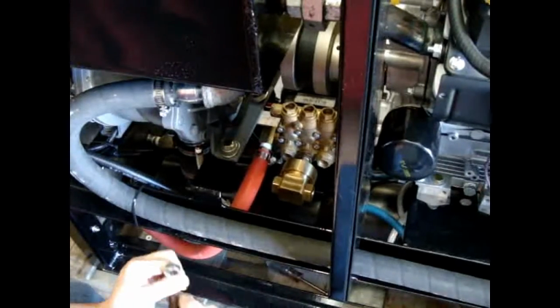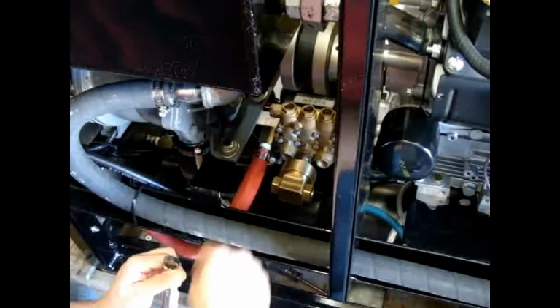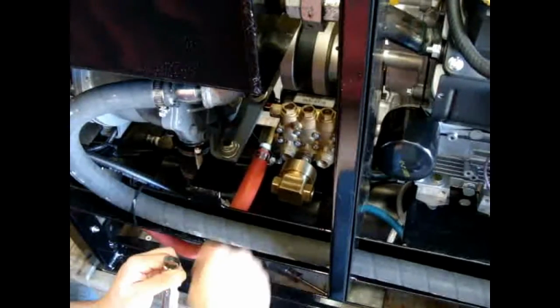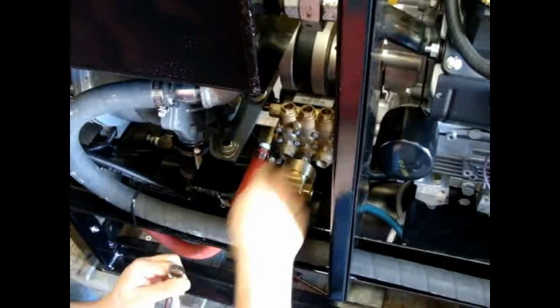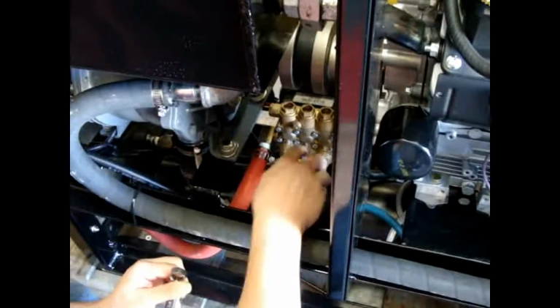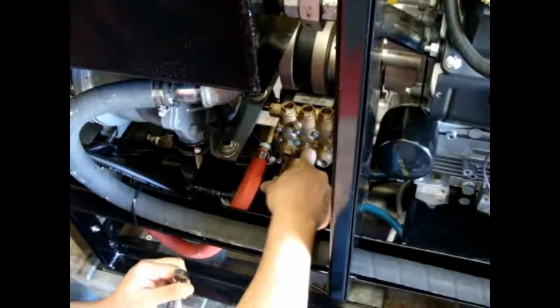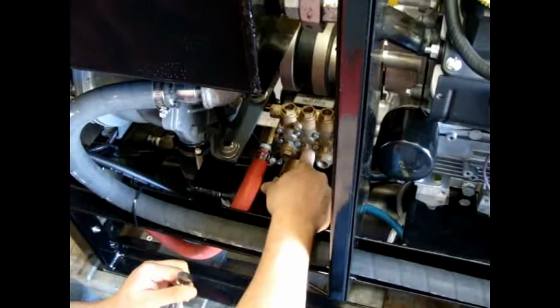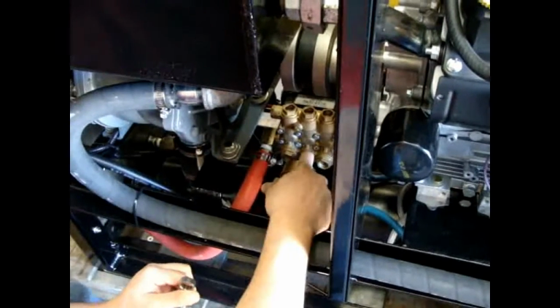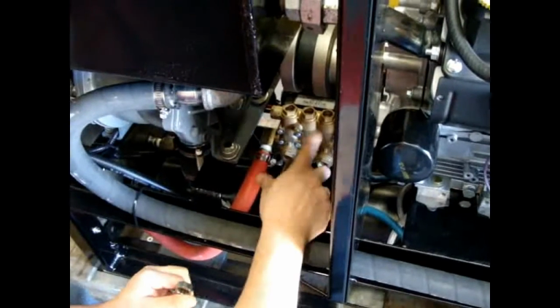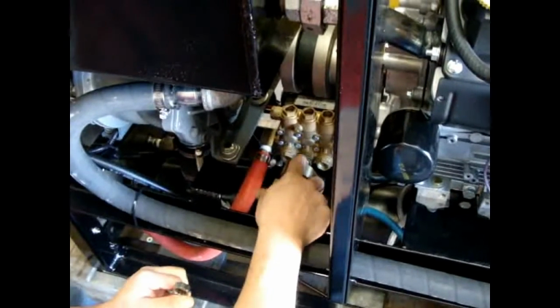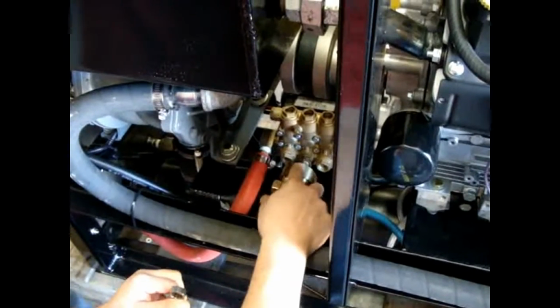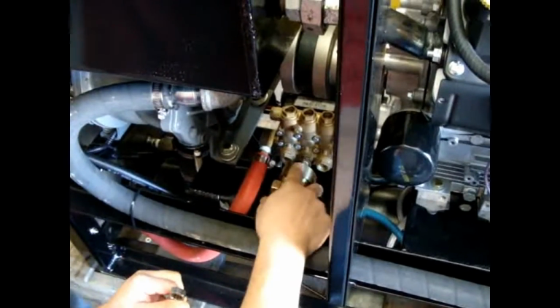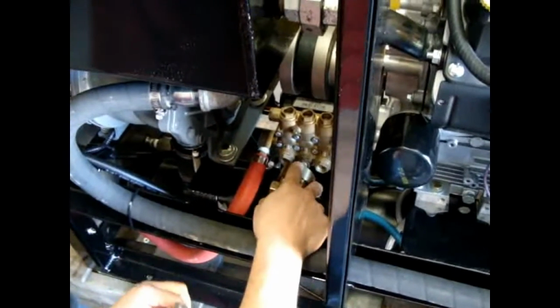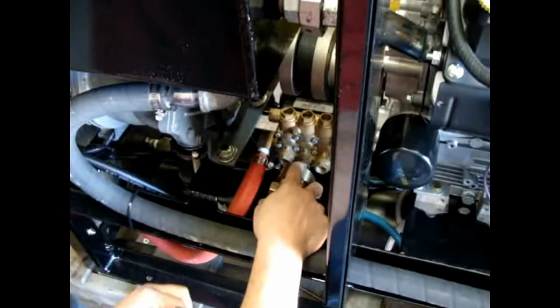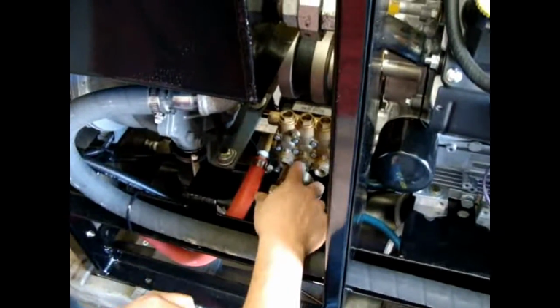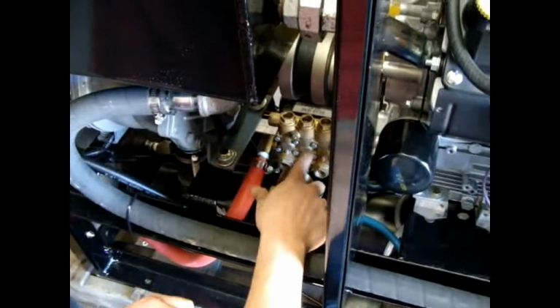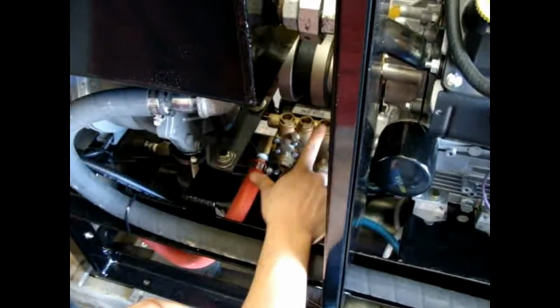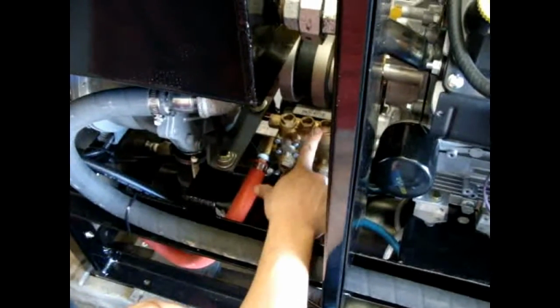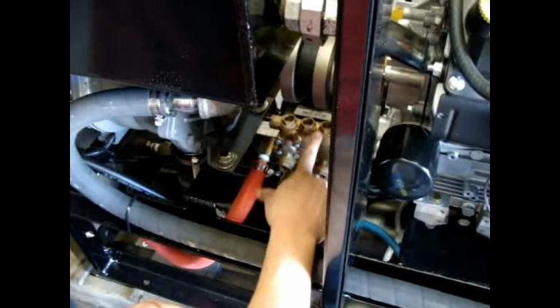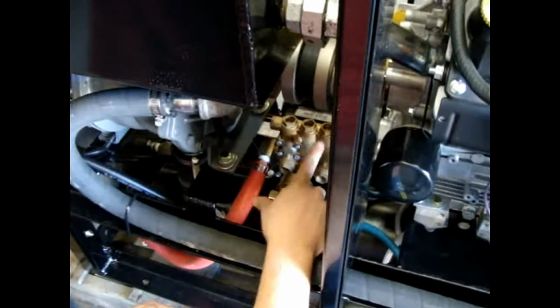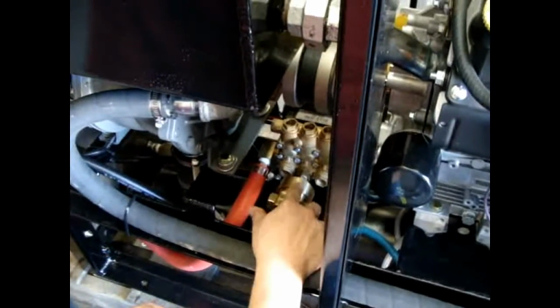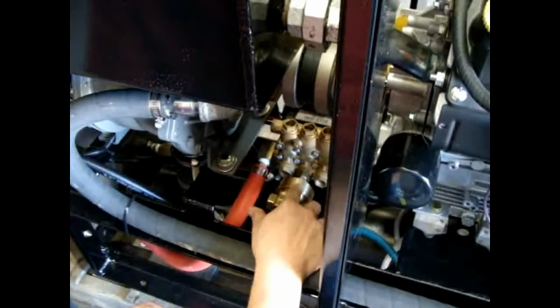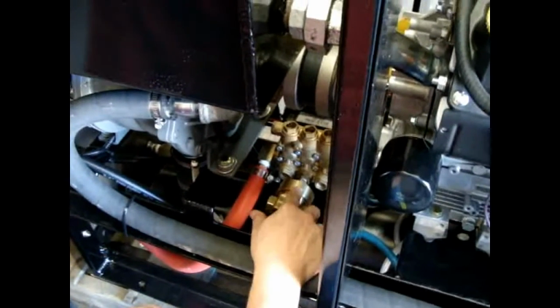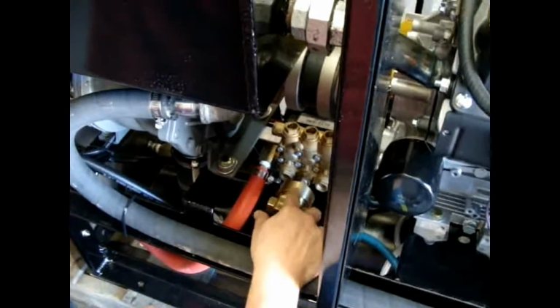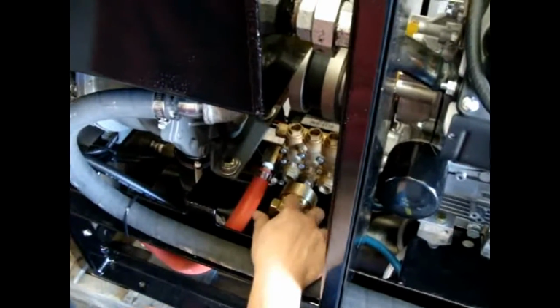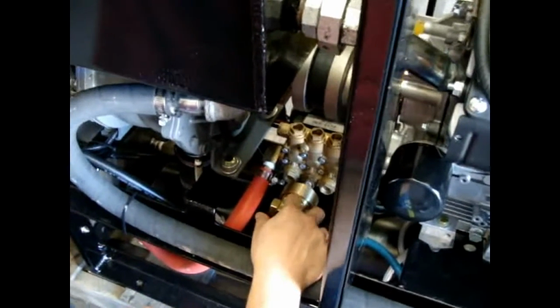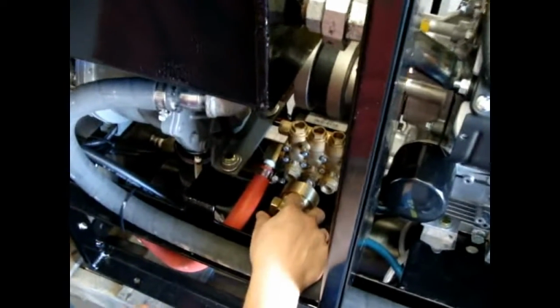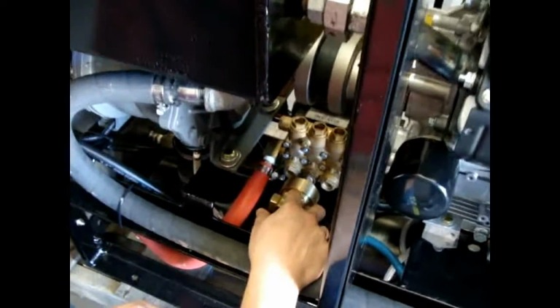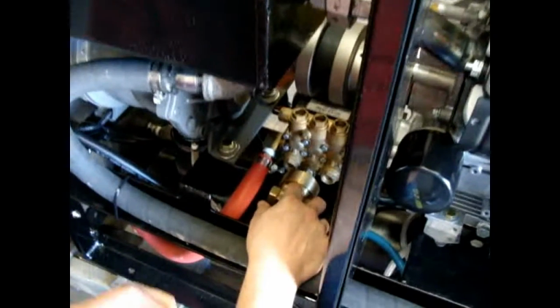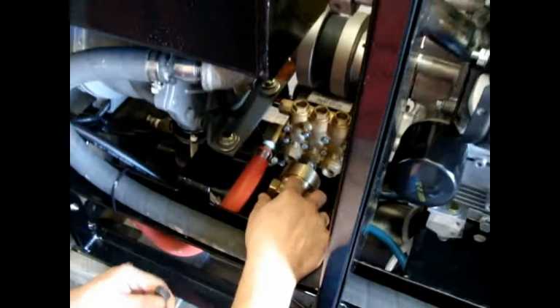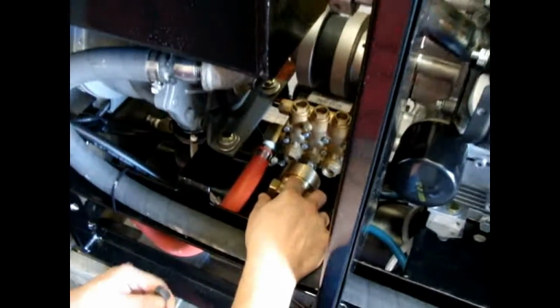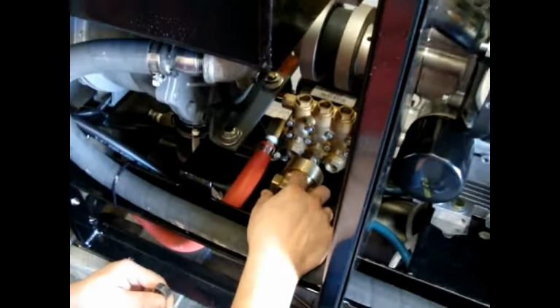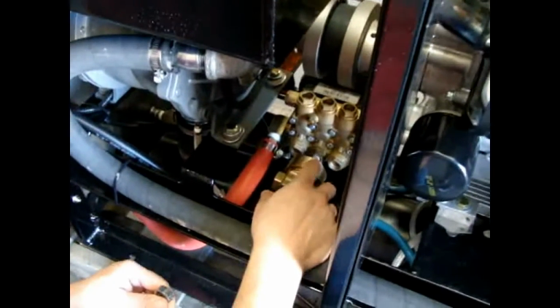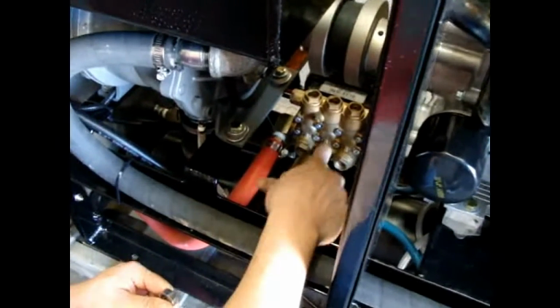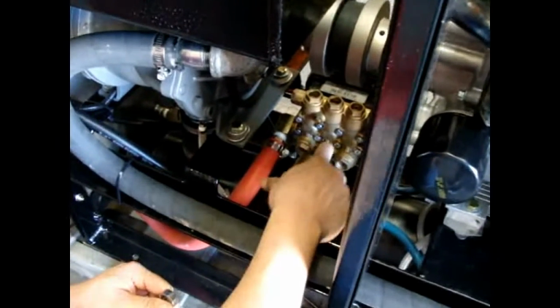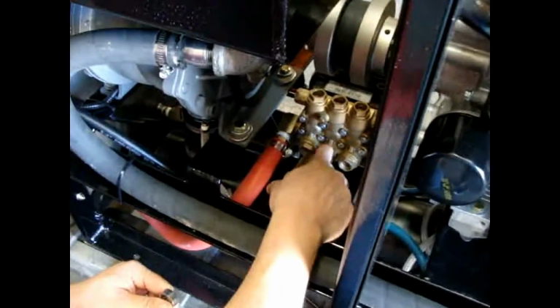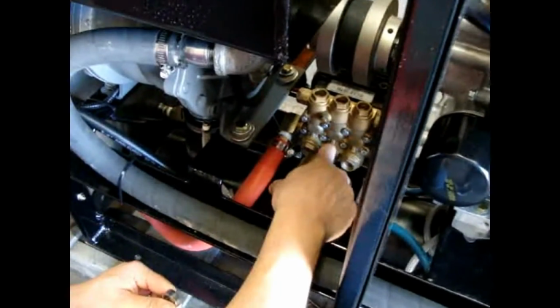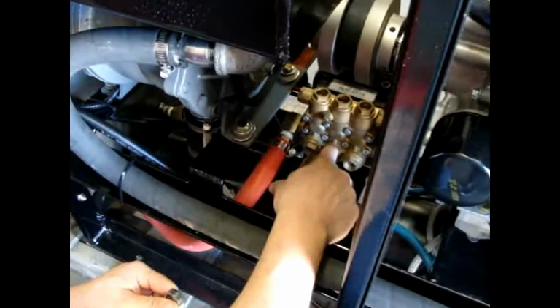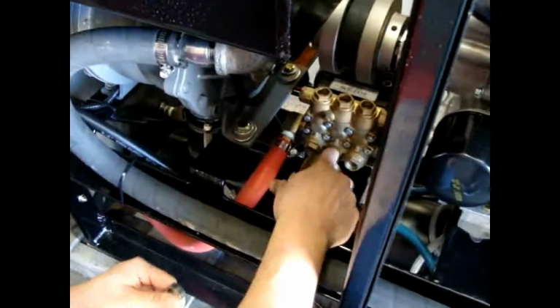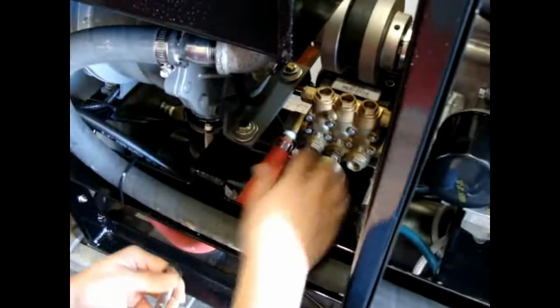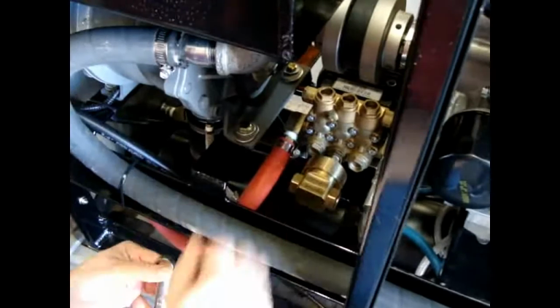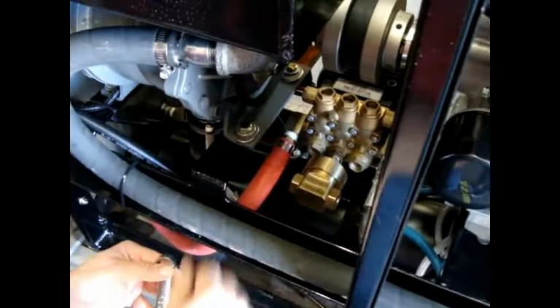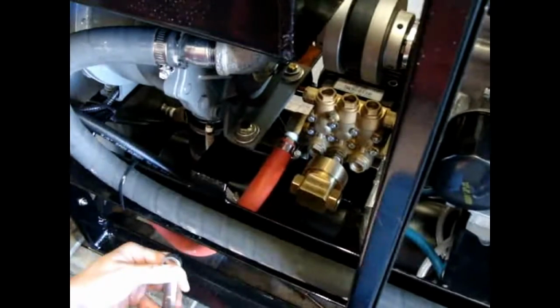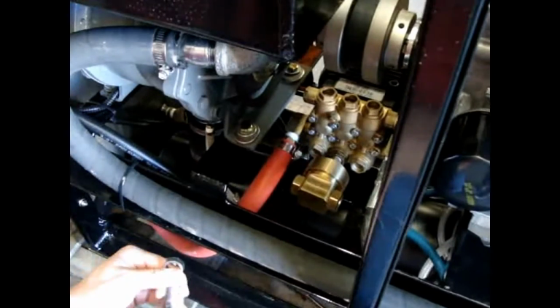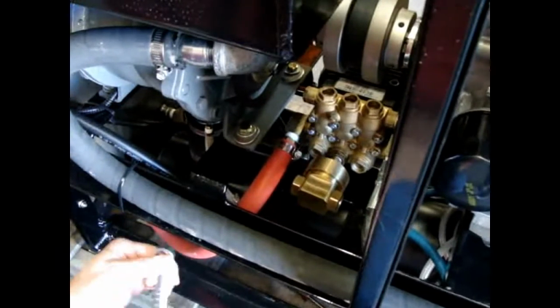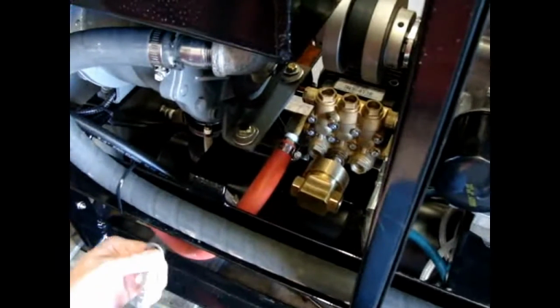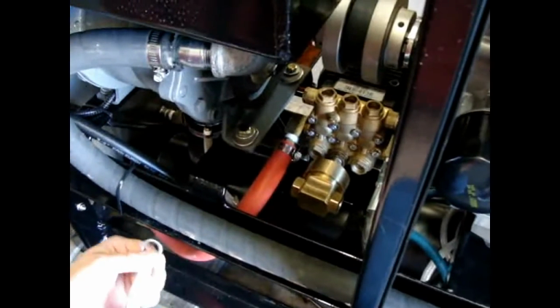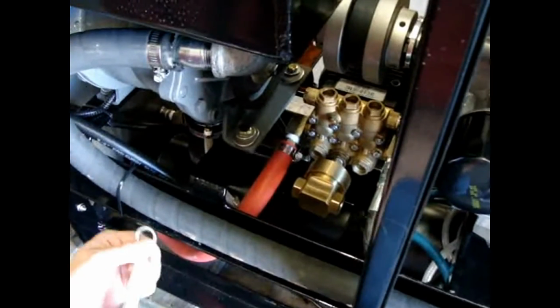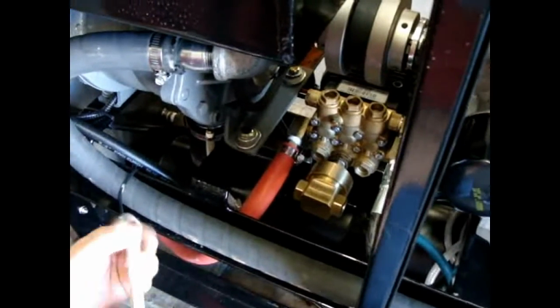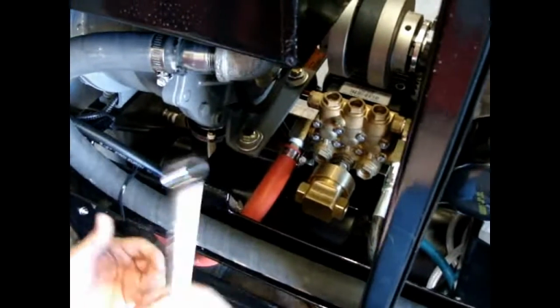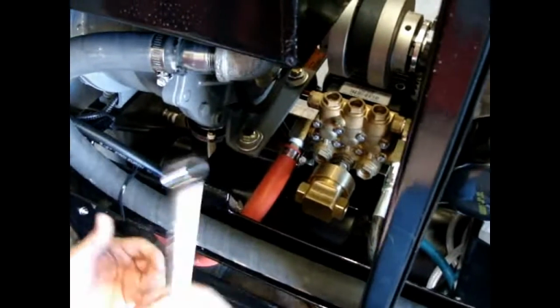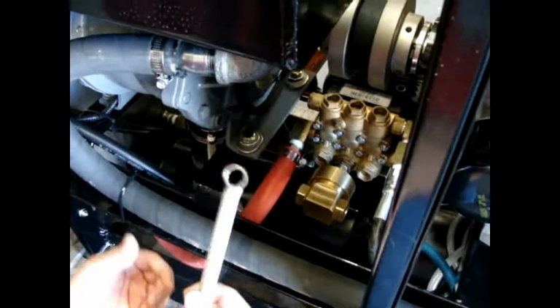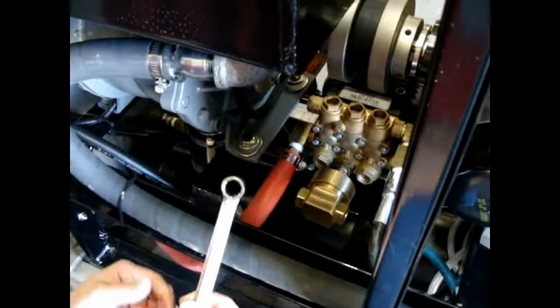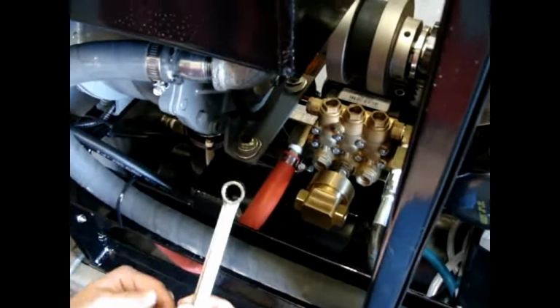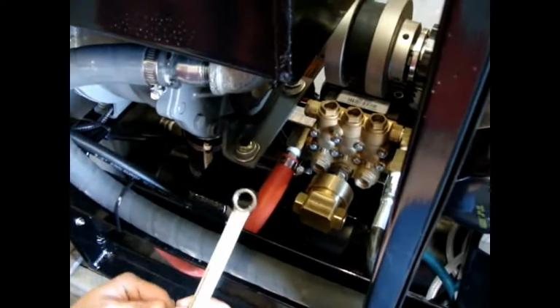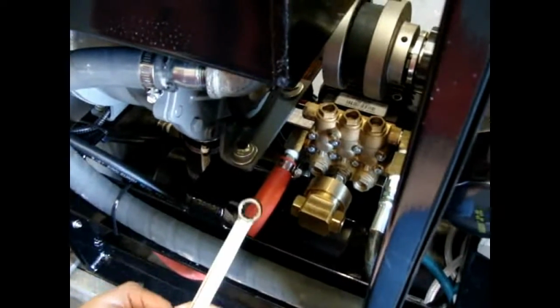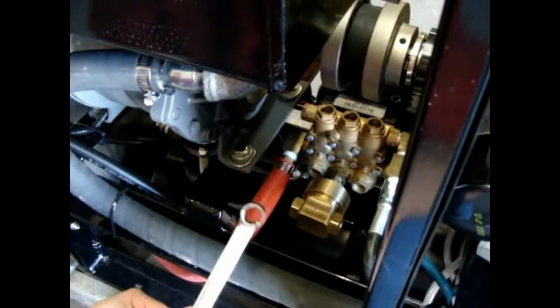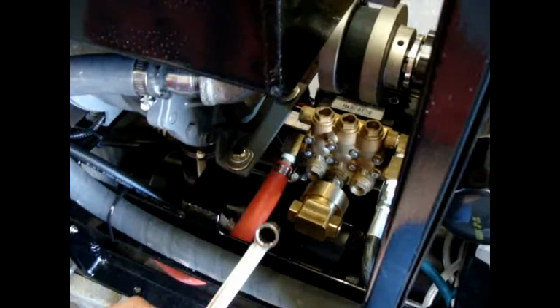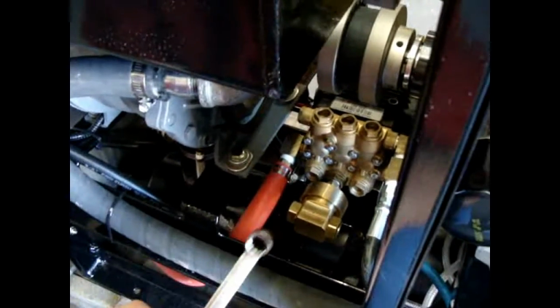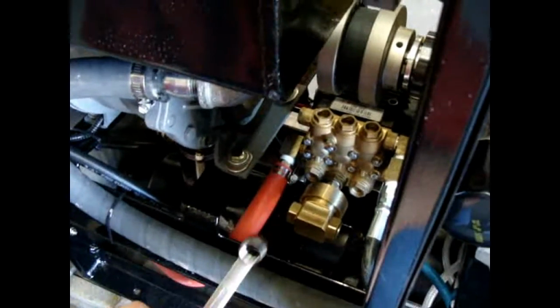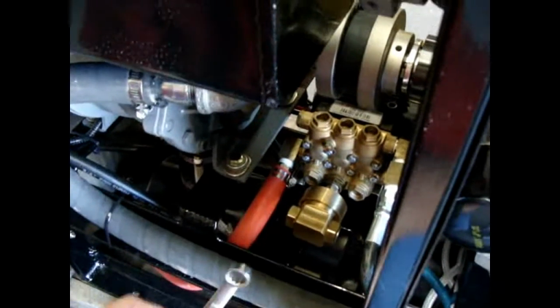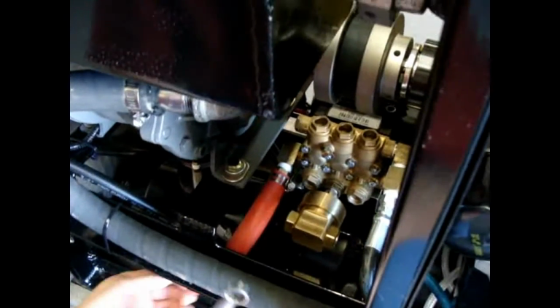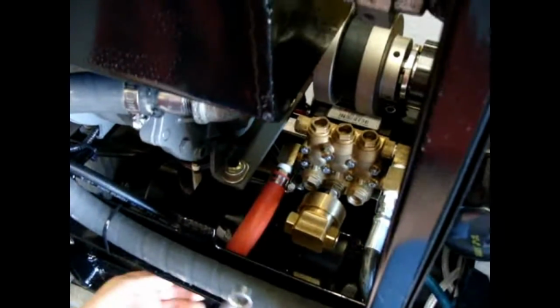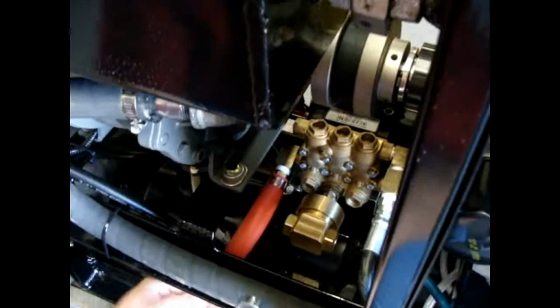Now, between the pump itself and the chemical pump, there's a nipple and it is a five-eighths as well.